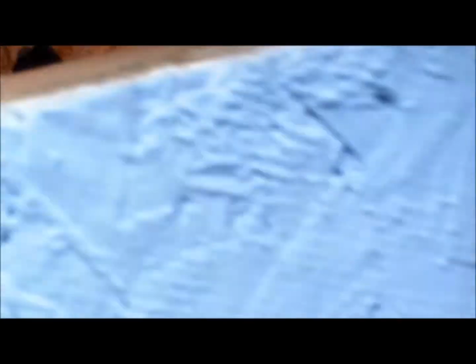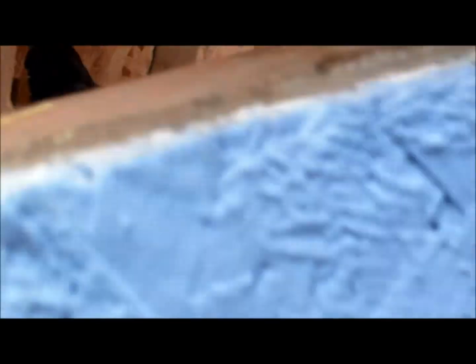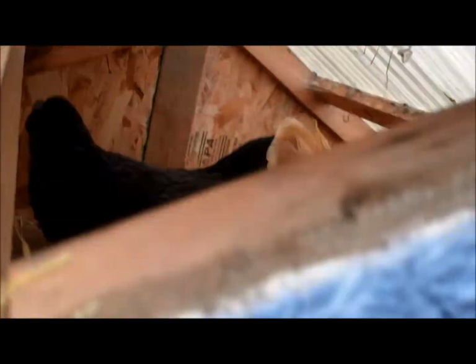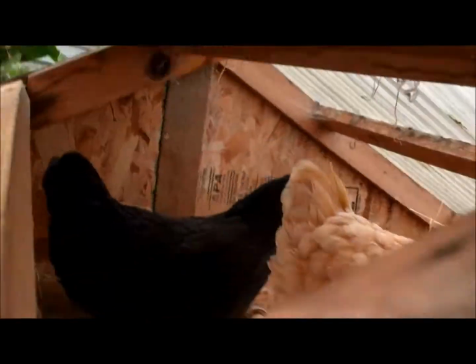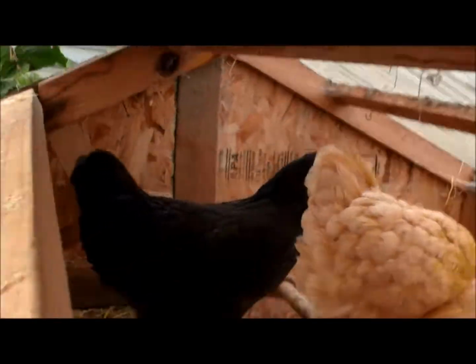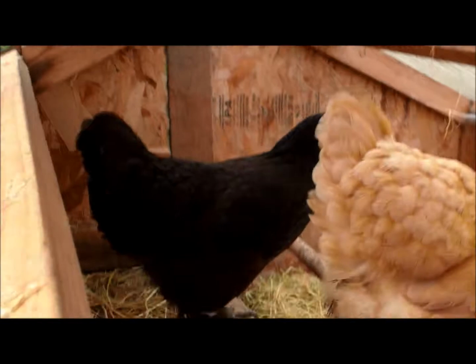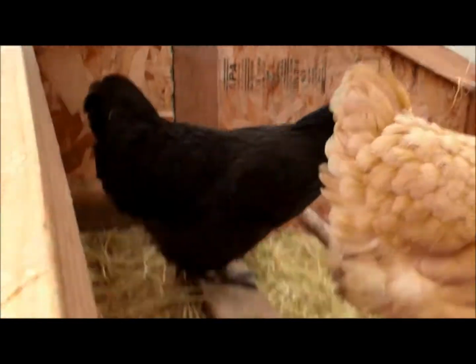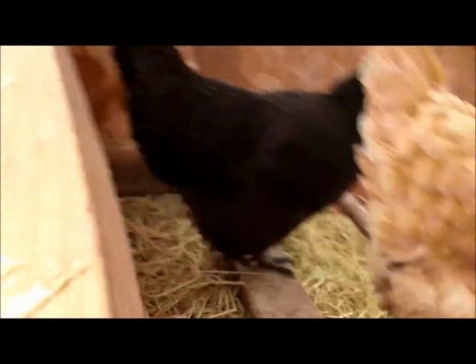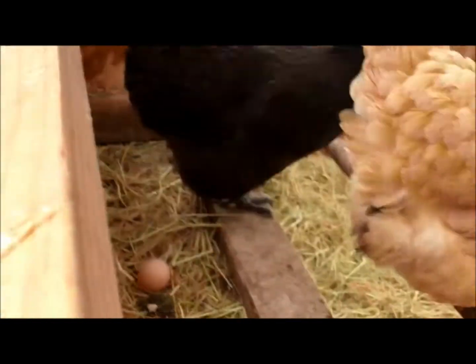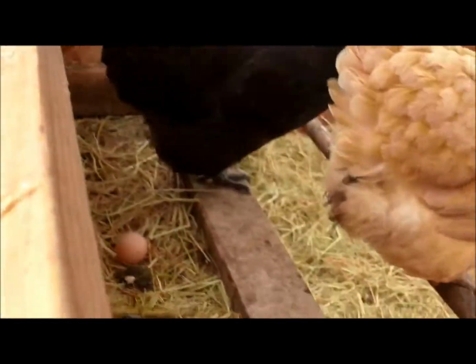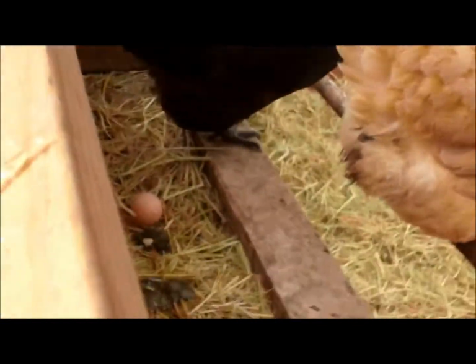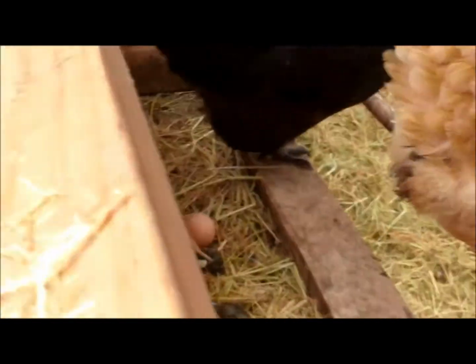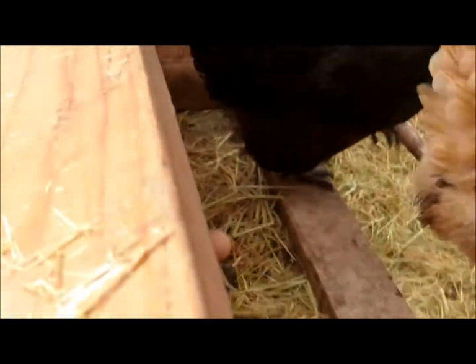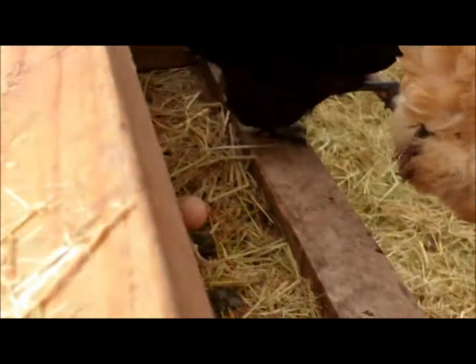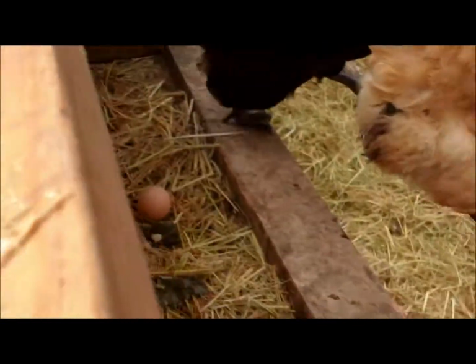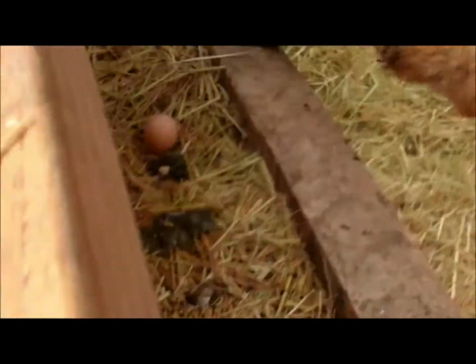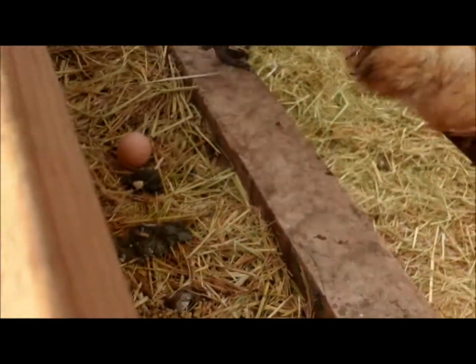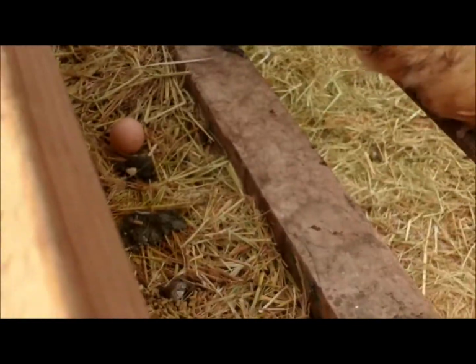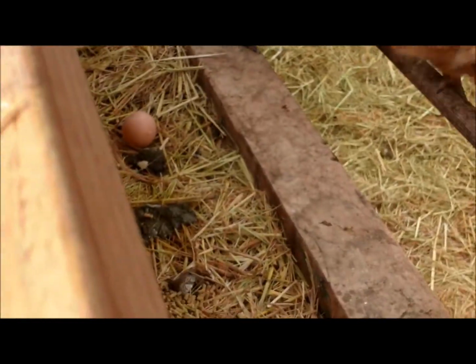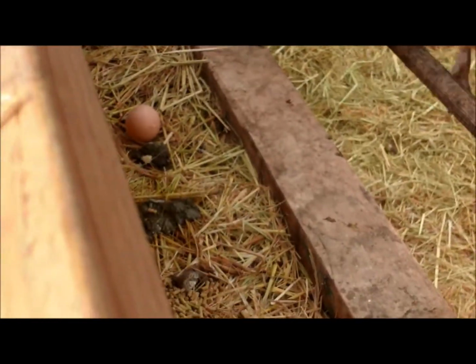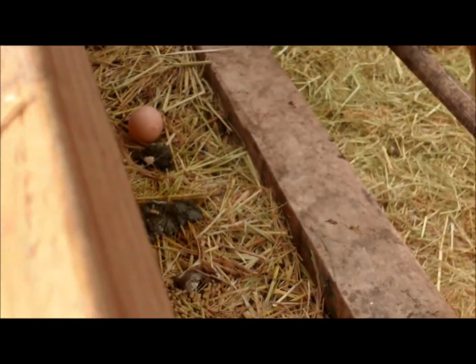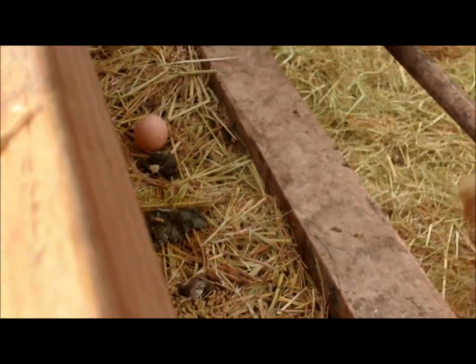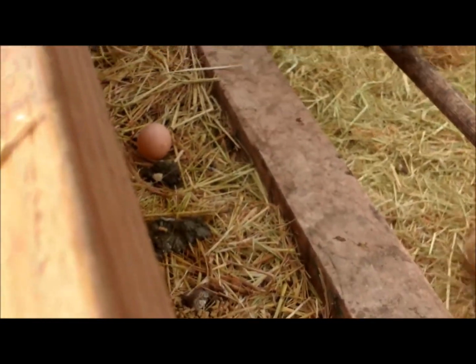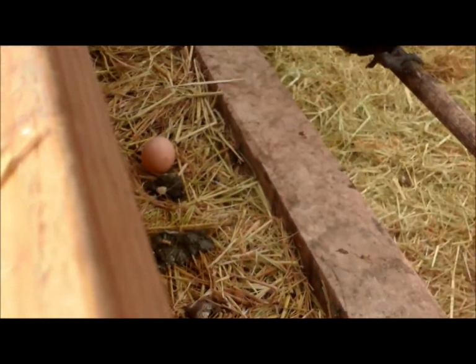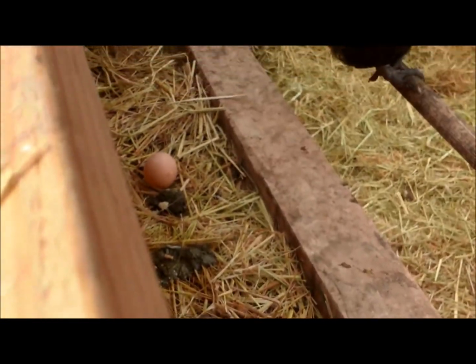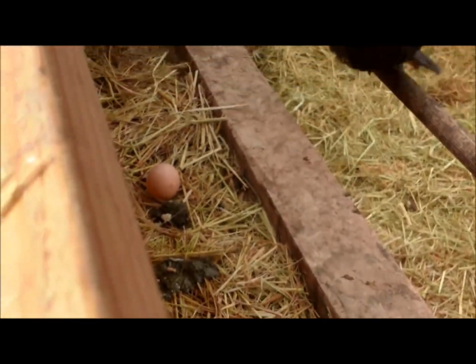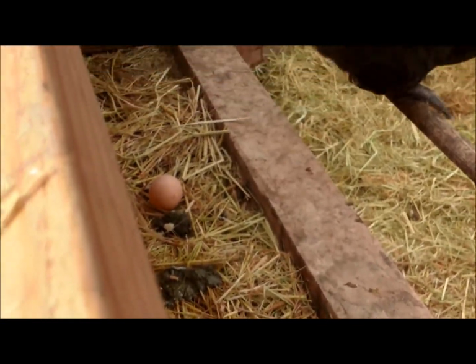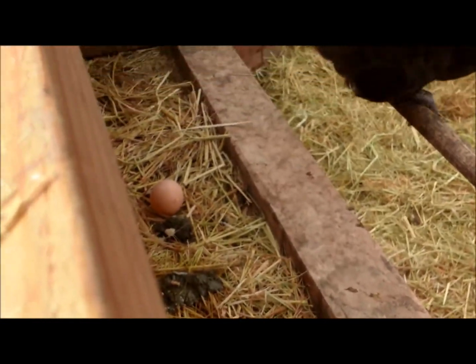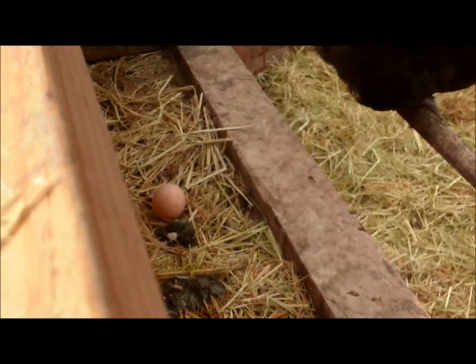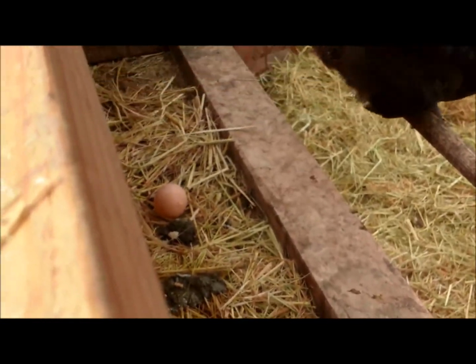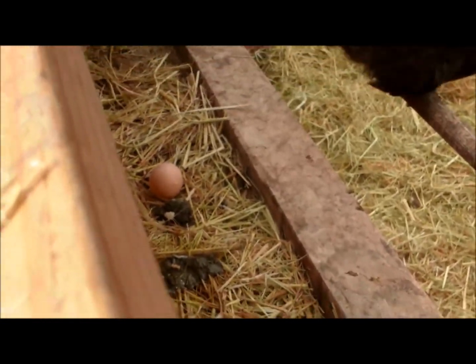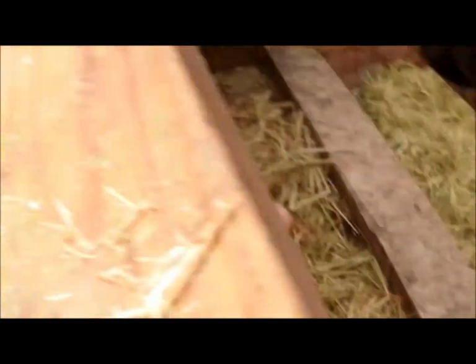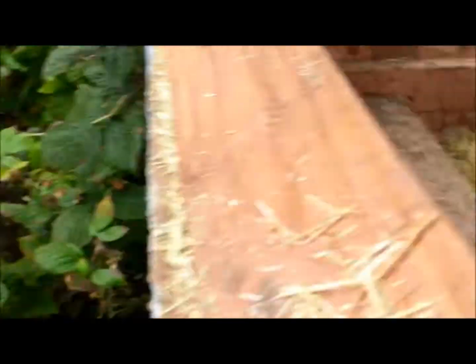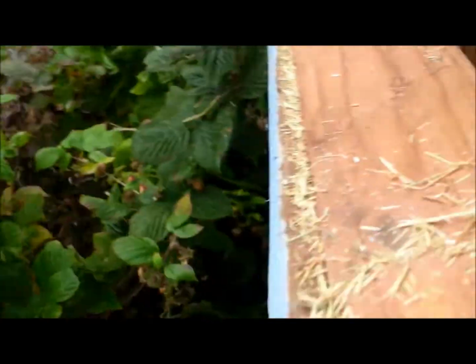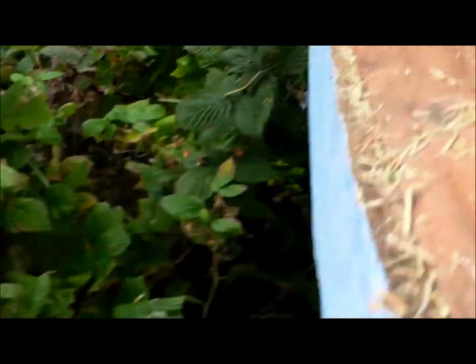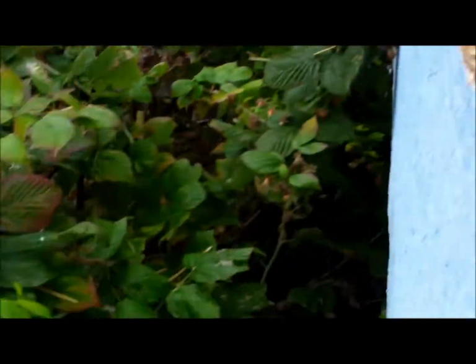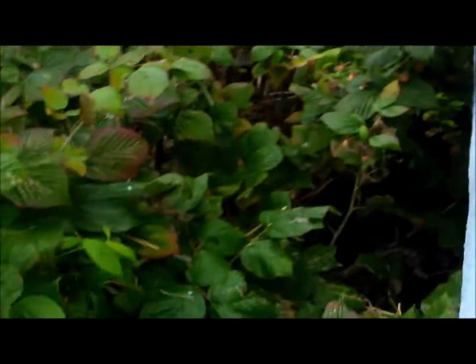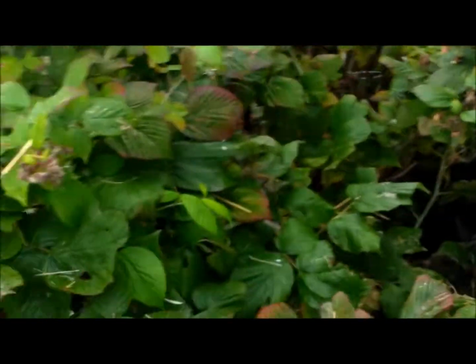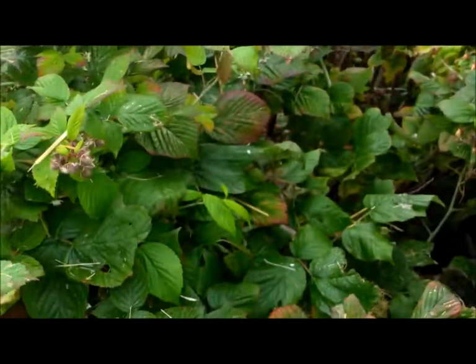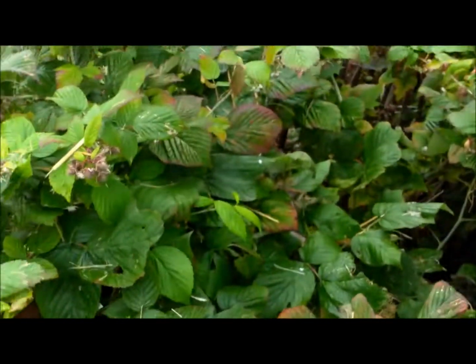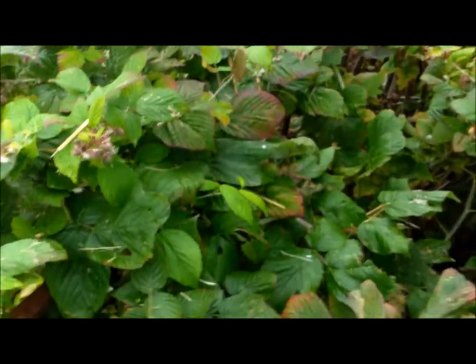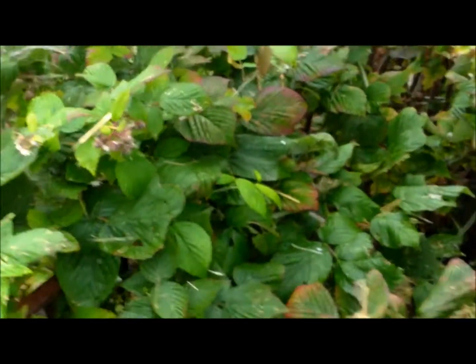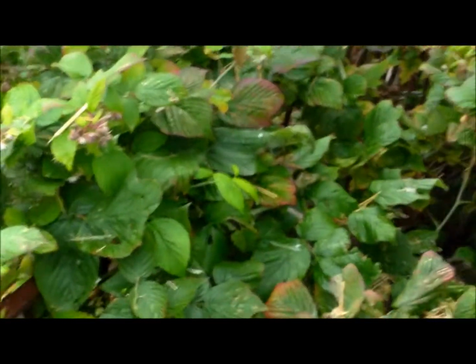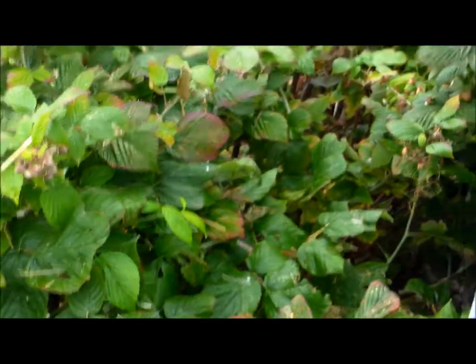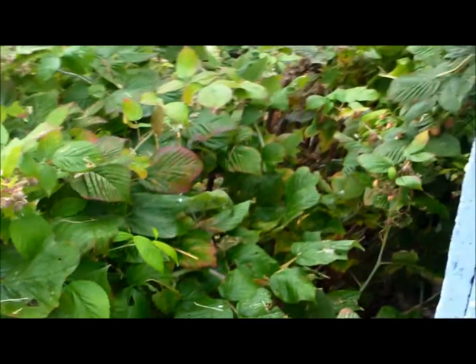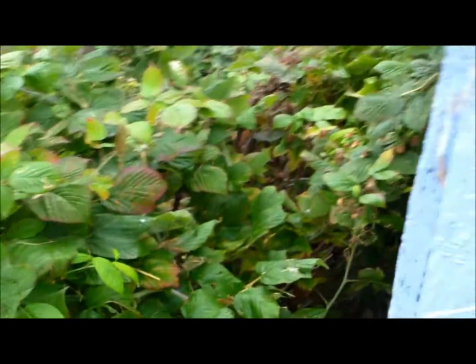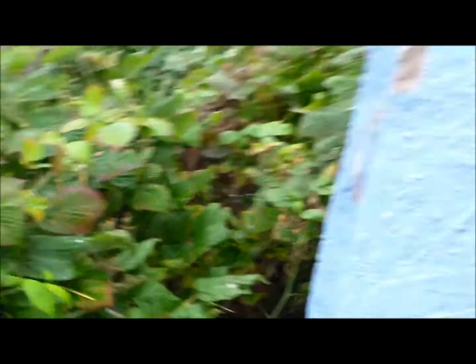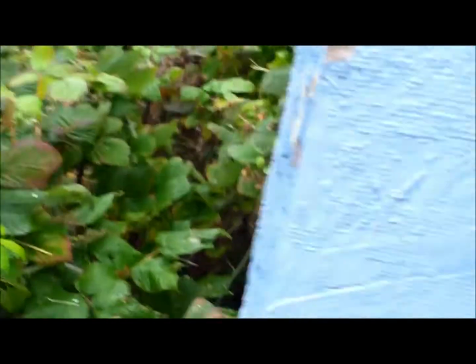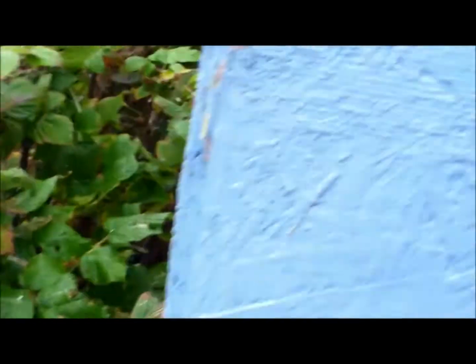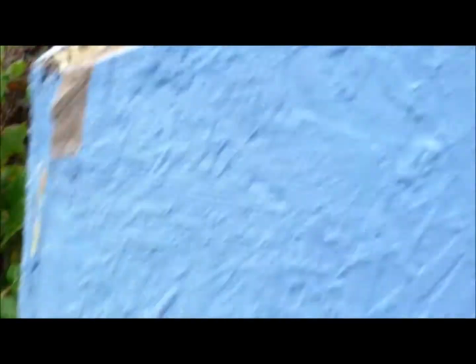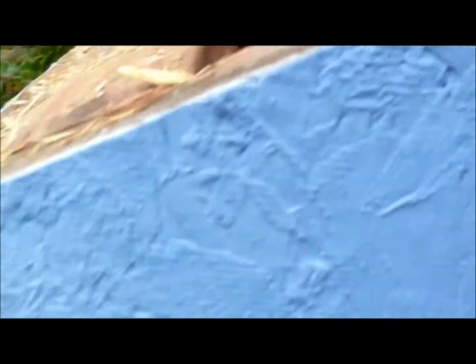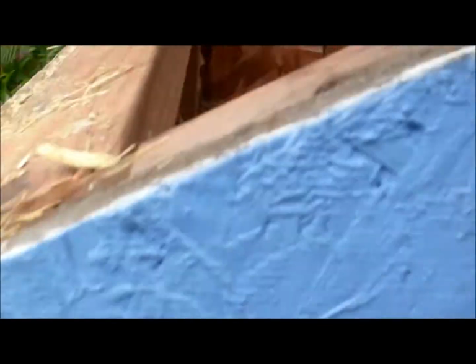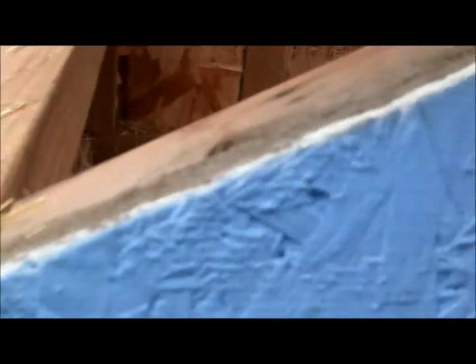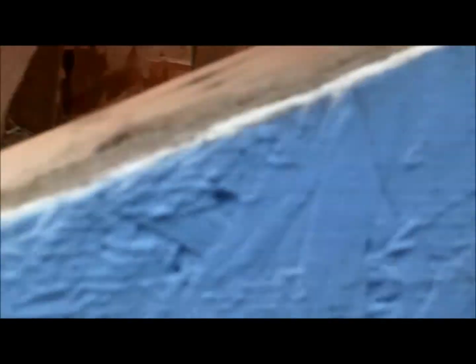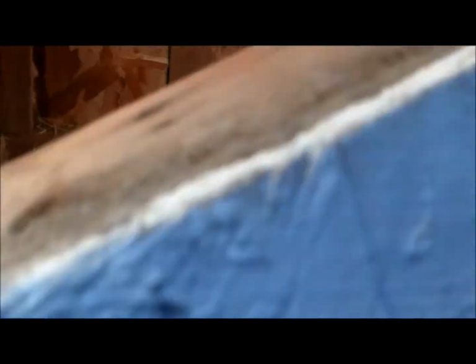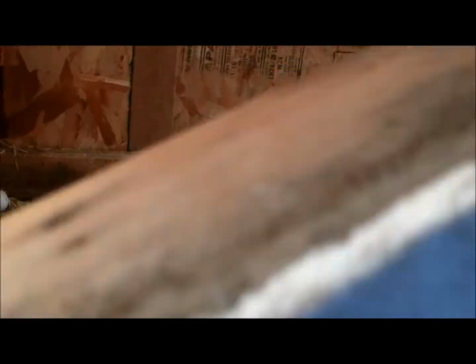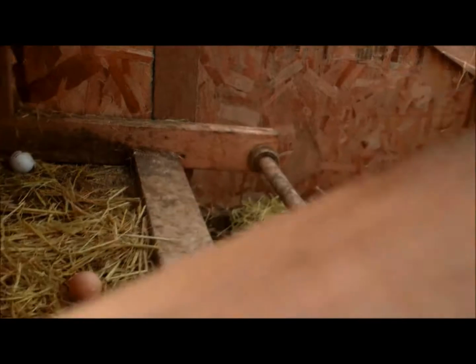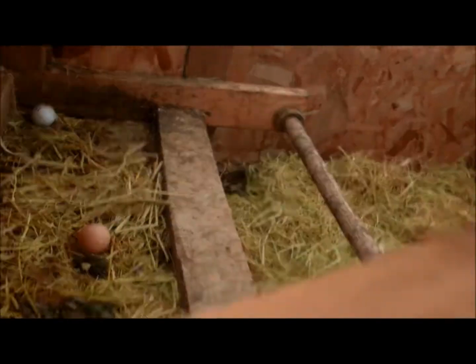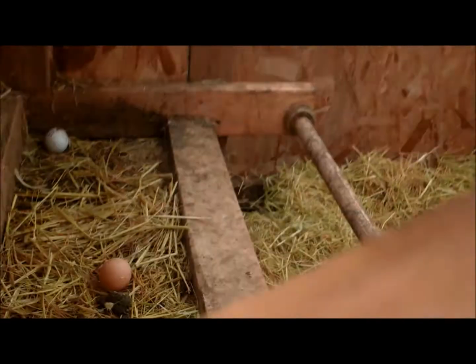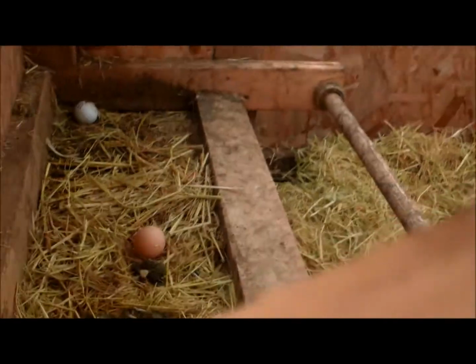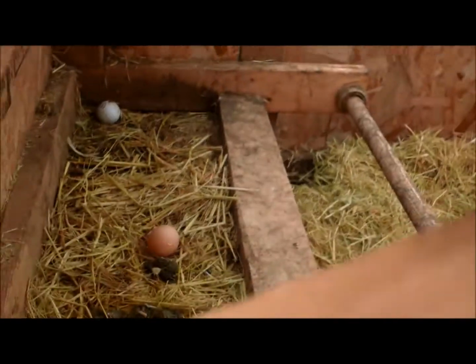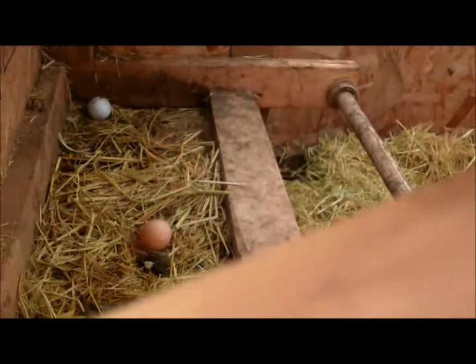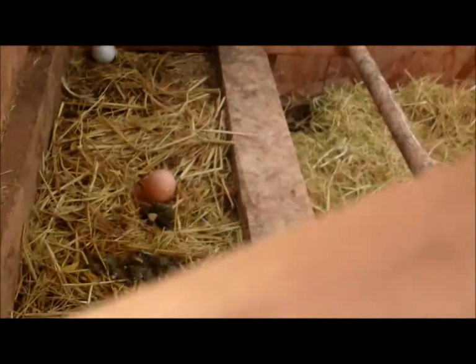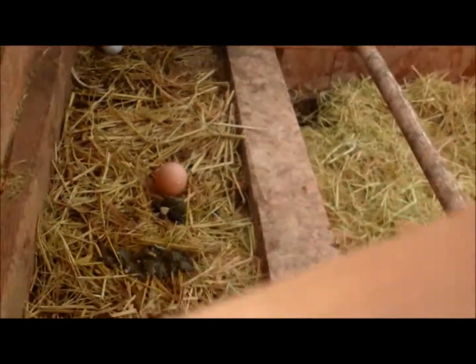Let's open this and see. Oh, yep — look at that. An egg already! First day here and they already gave us an egg. How perfect is that?